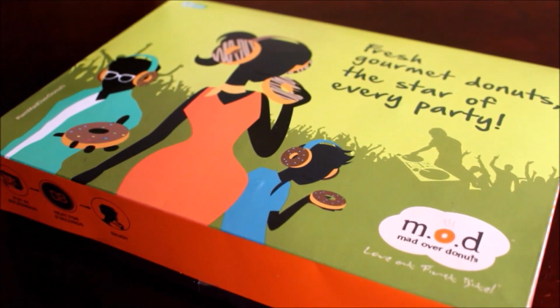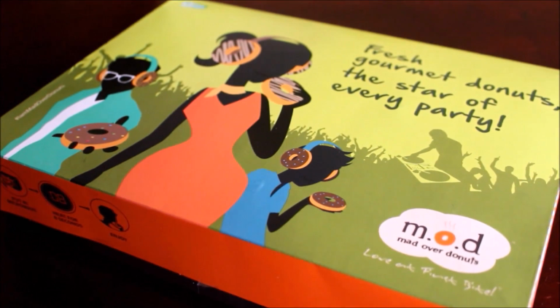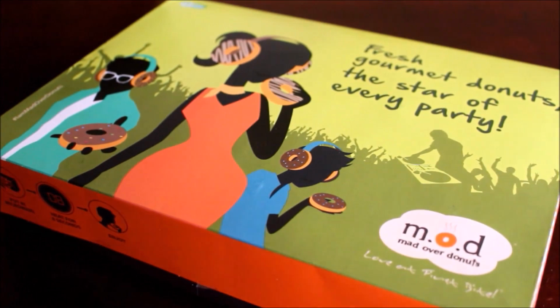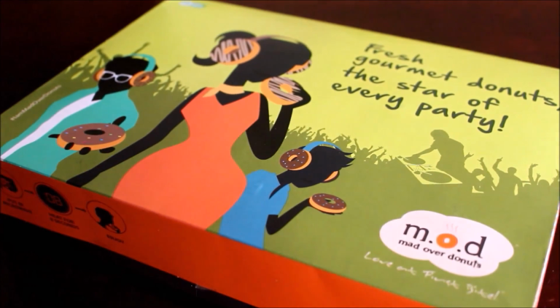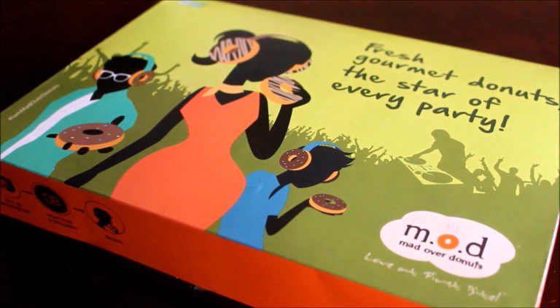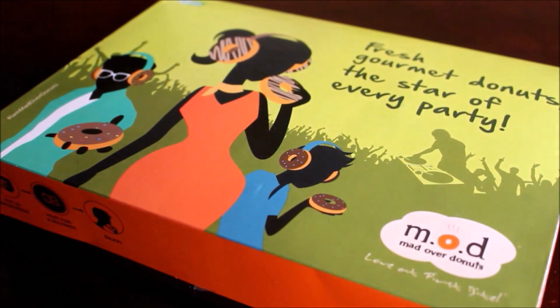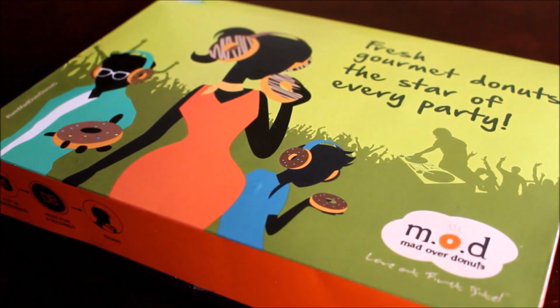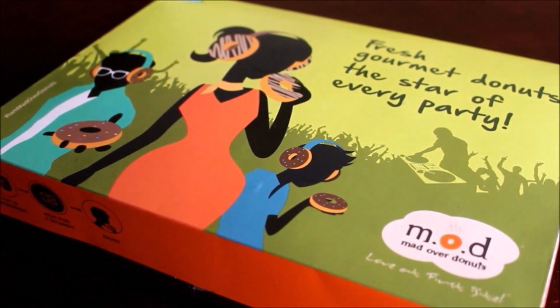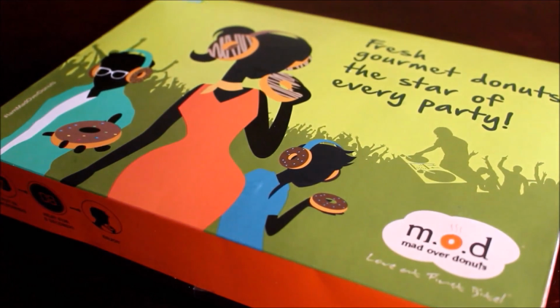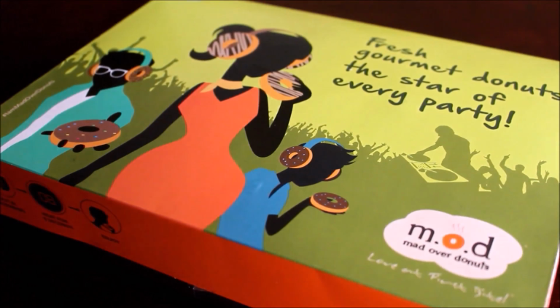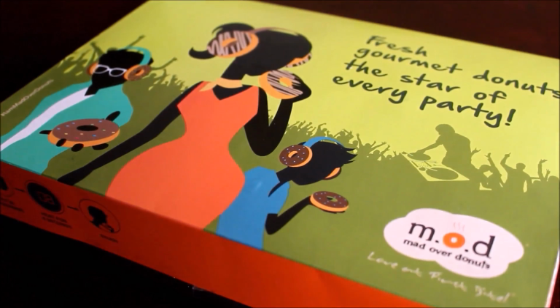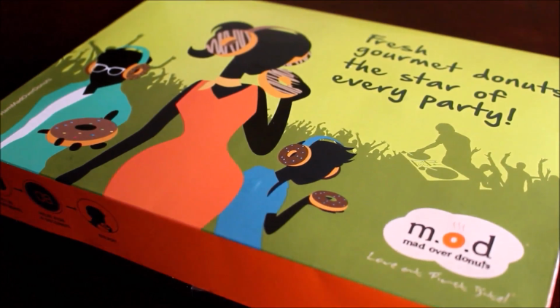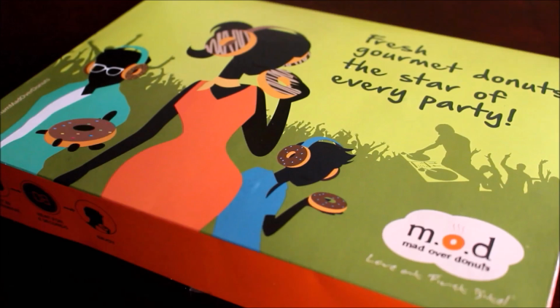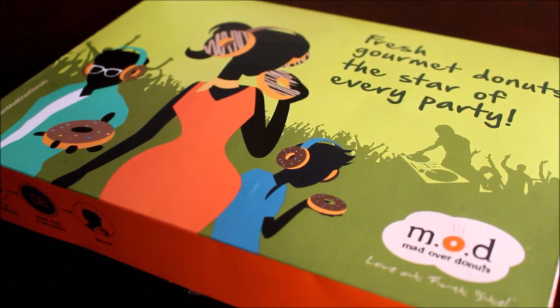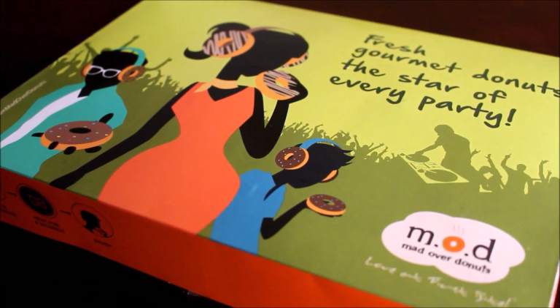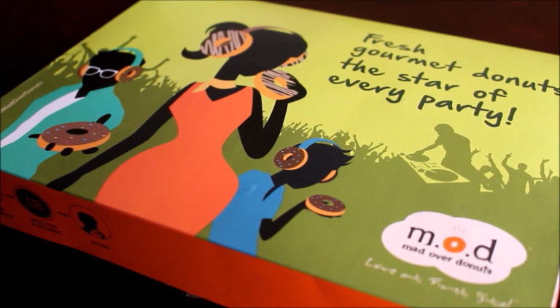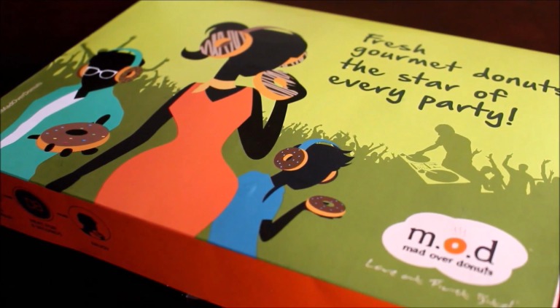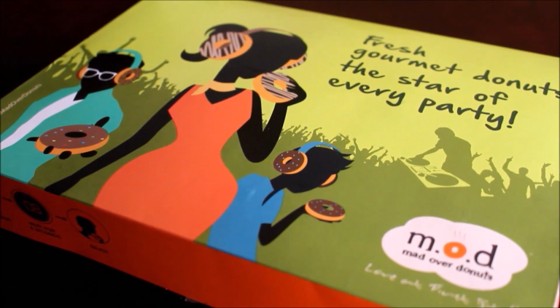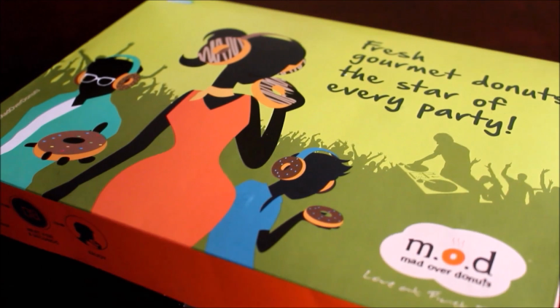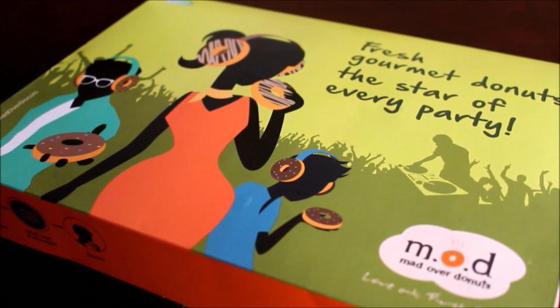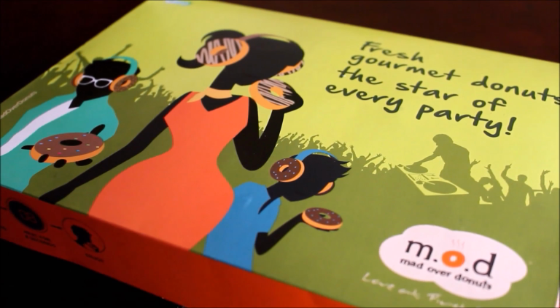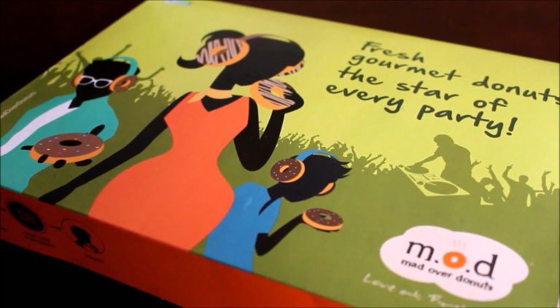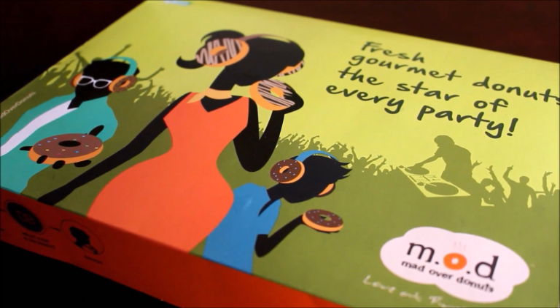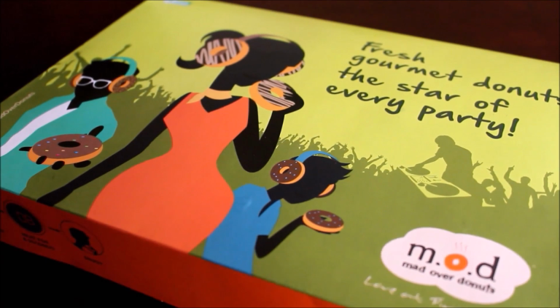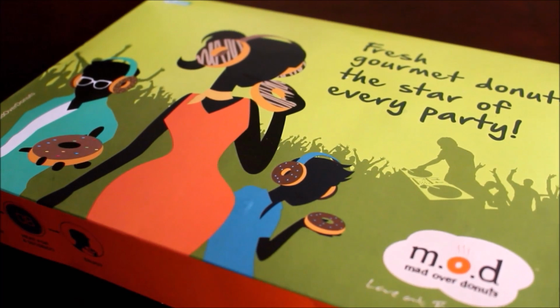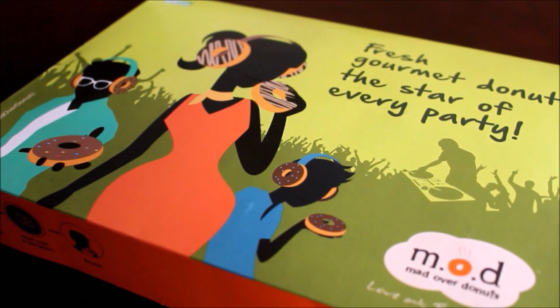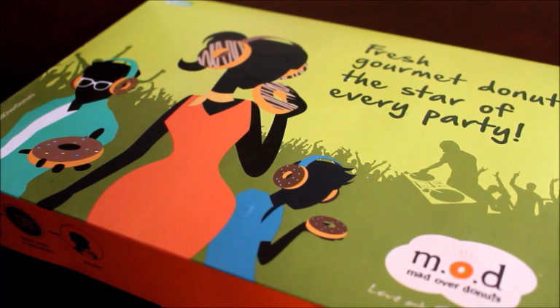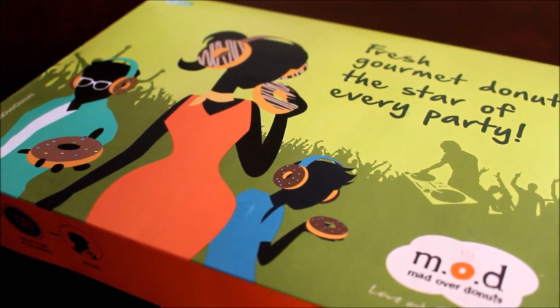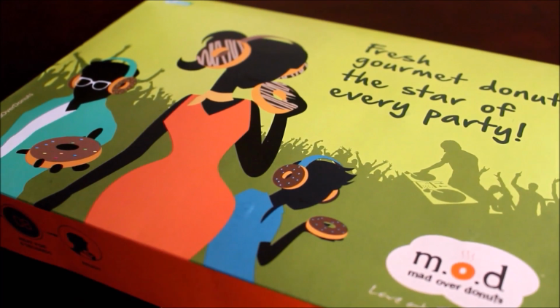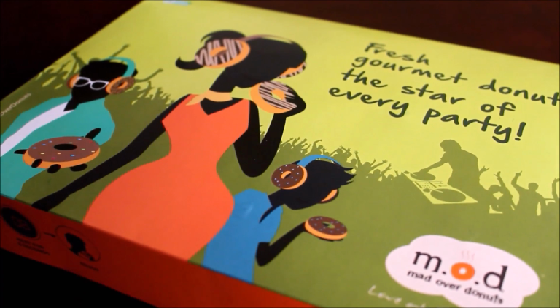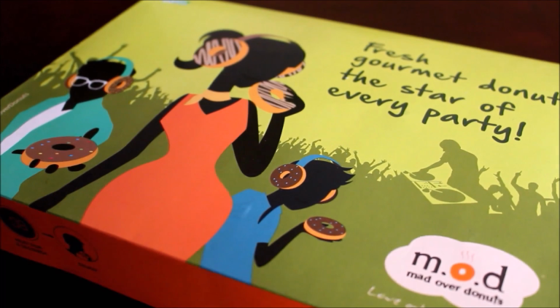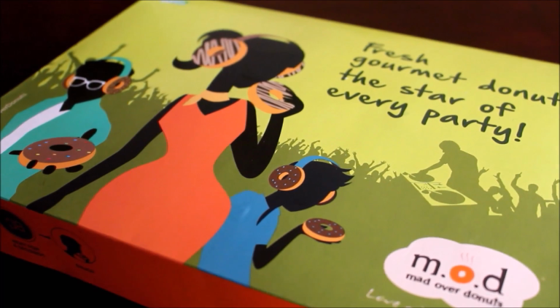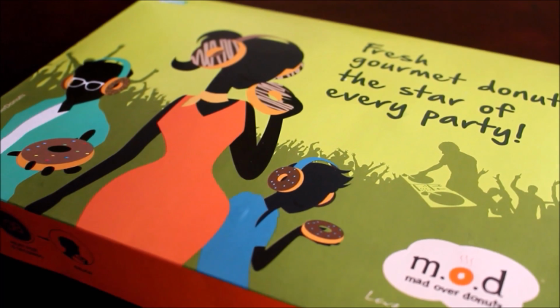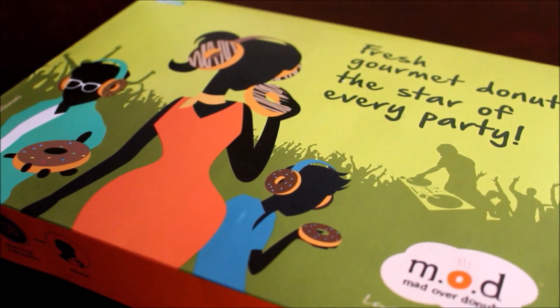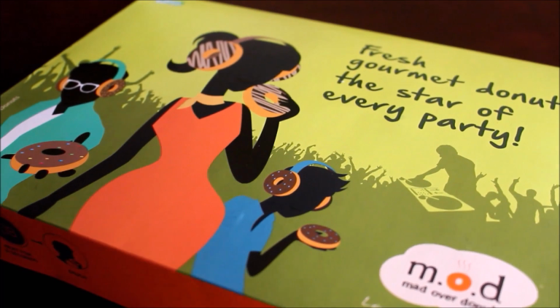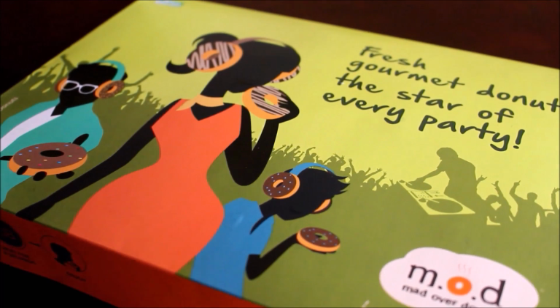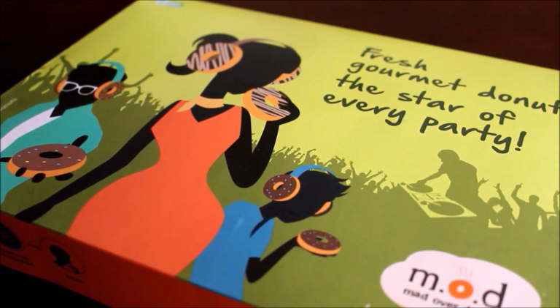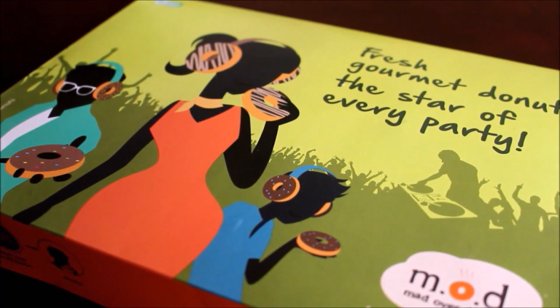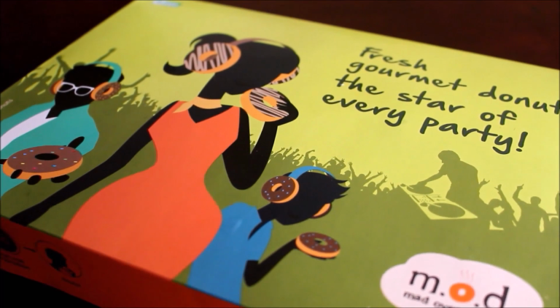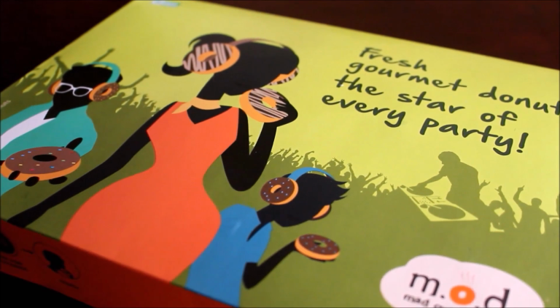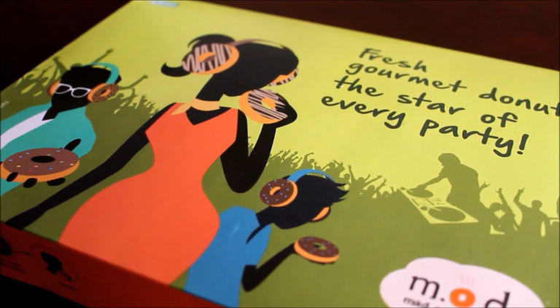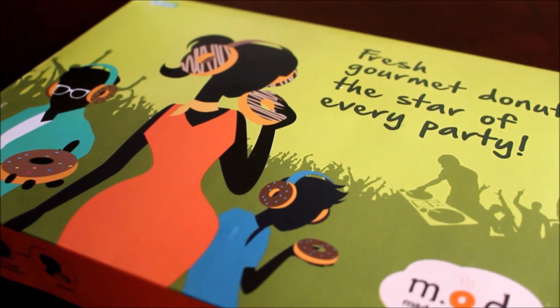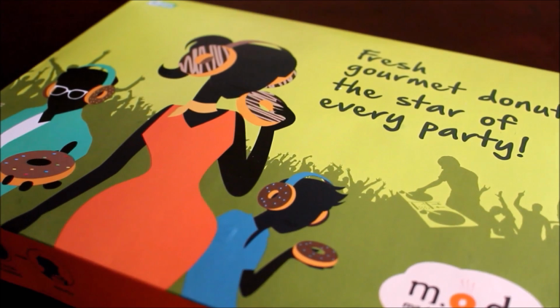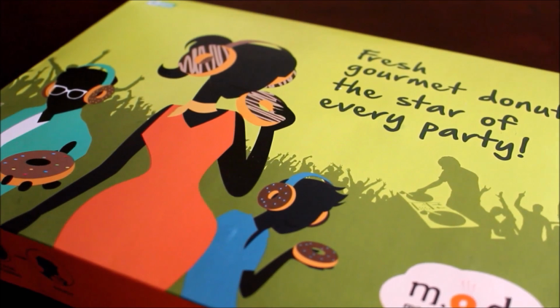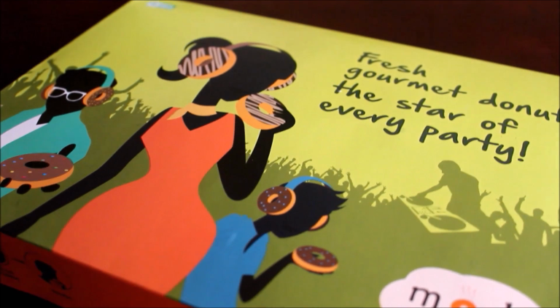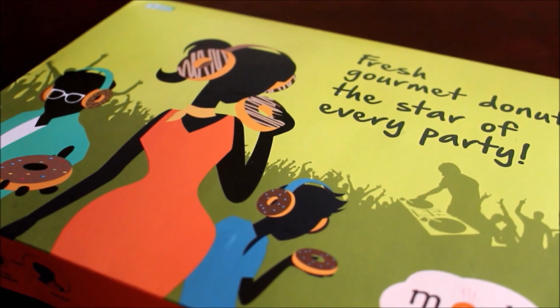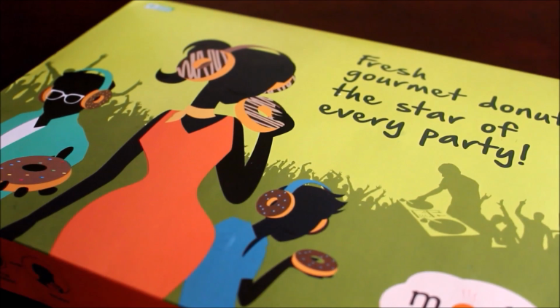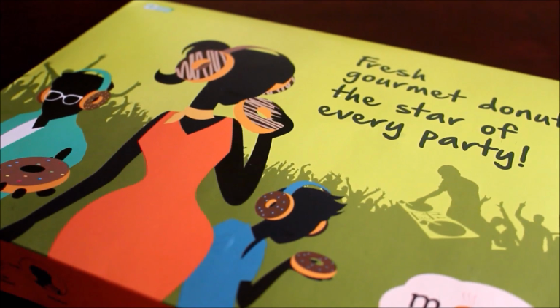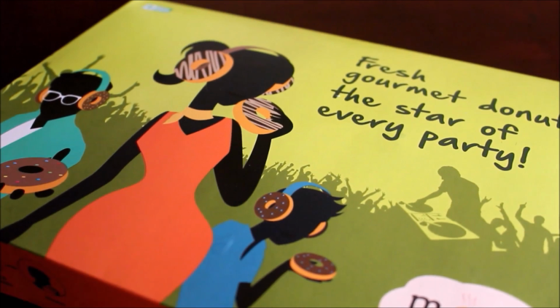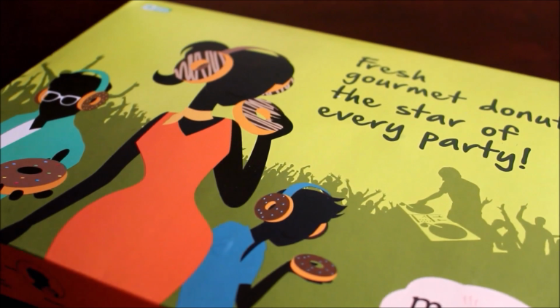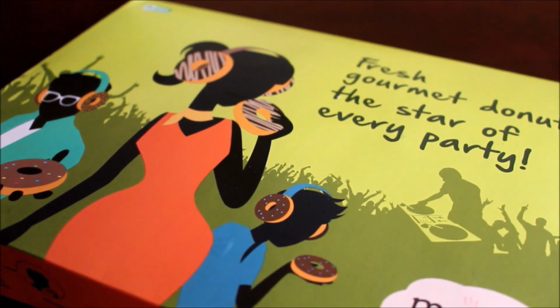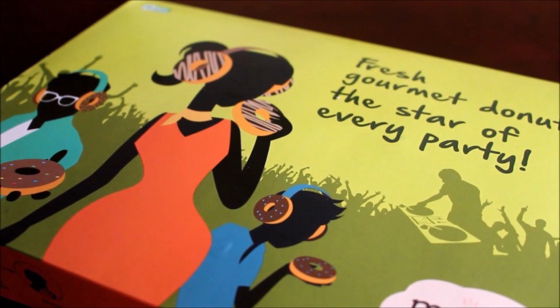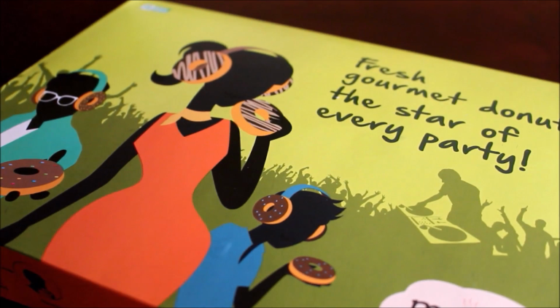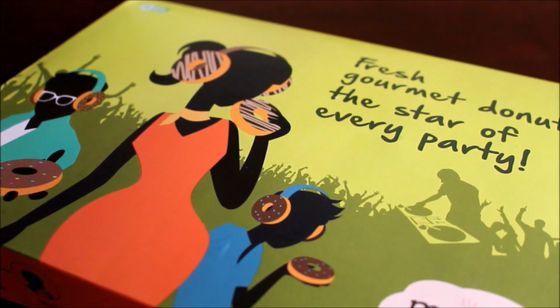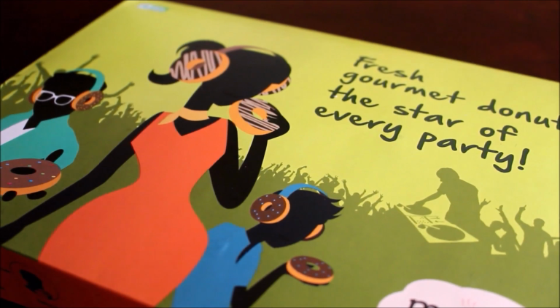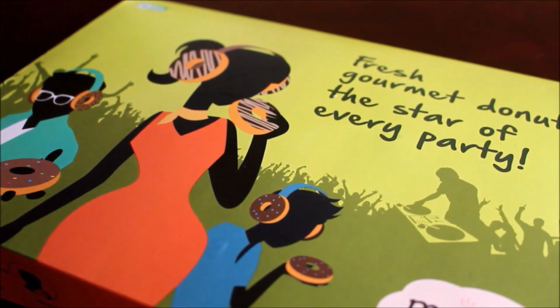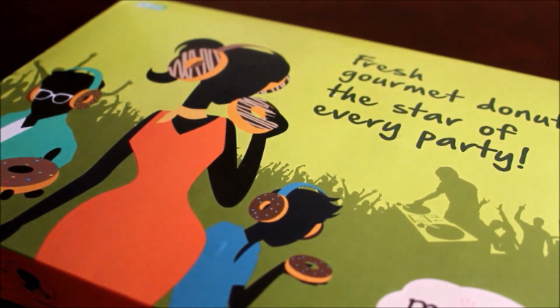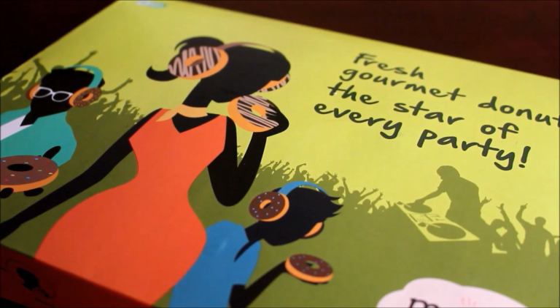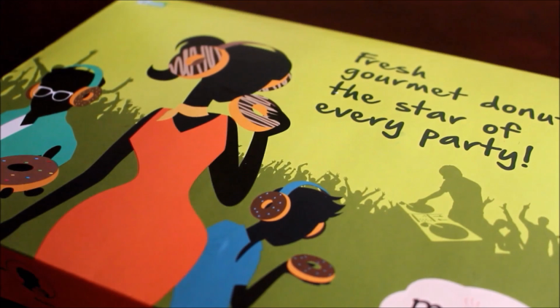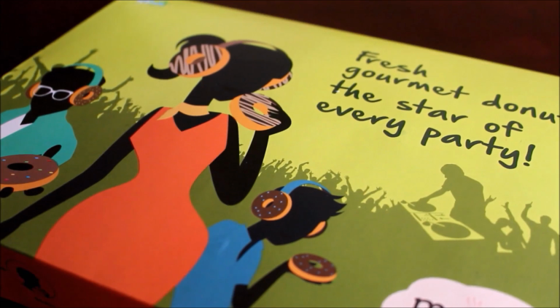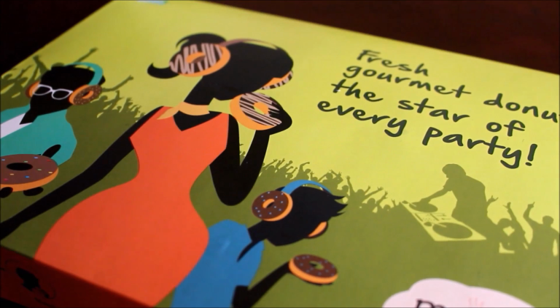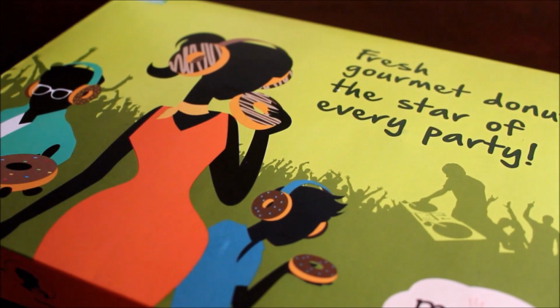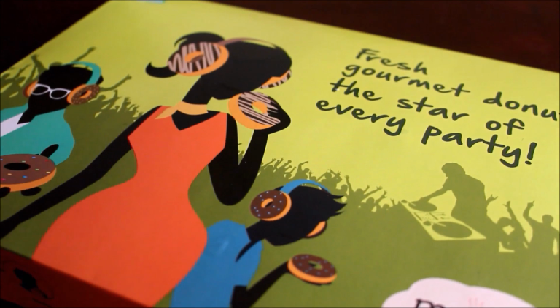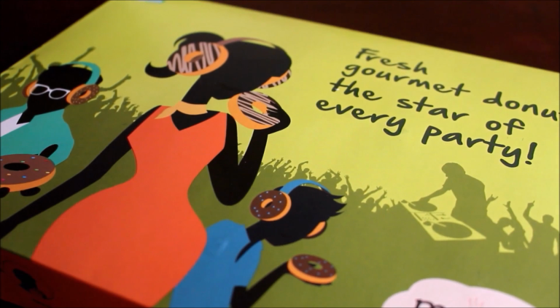Mad Over Donuts obviously has wonderful packaging. It's very colorful and bright. The moment you see it, you want to eat donuts.